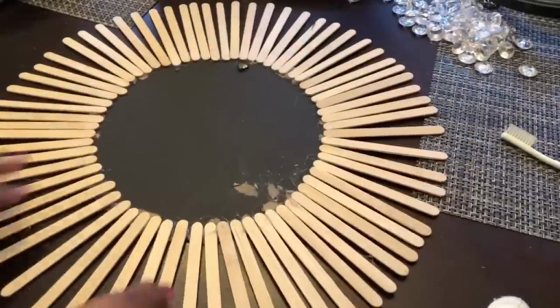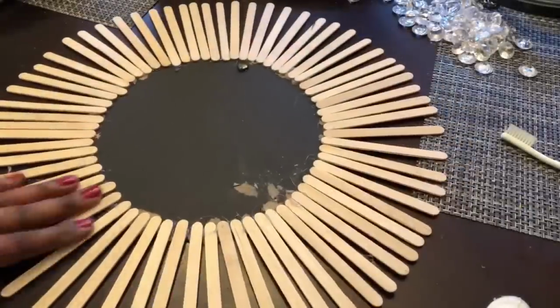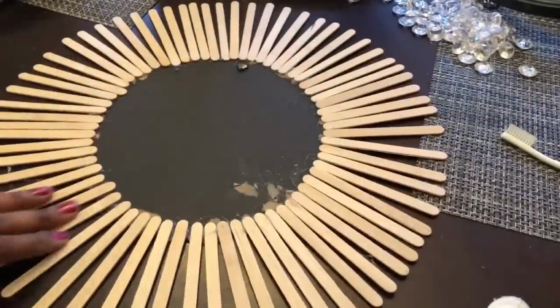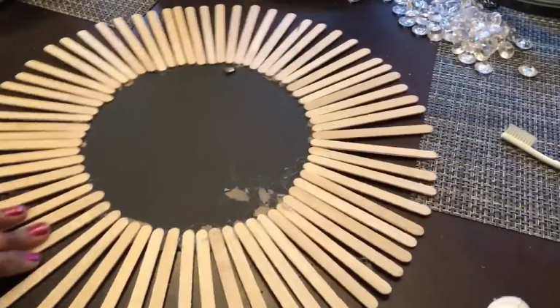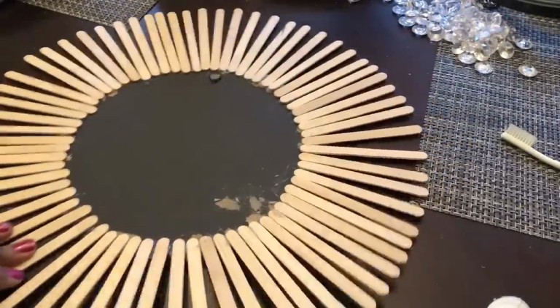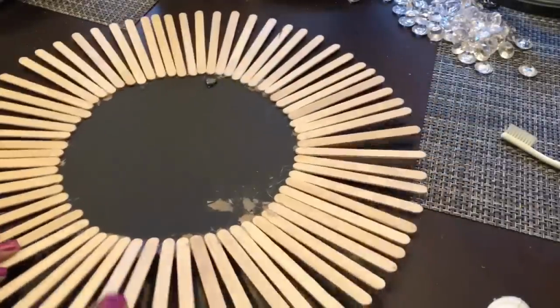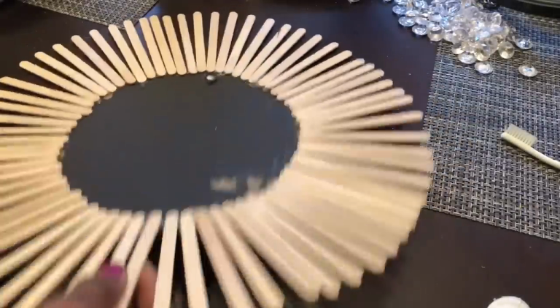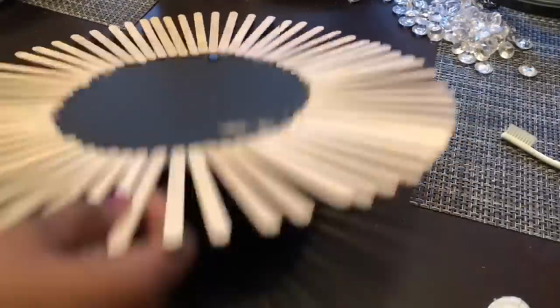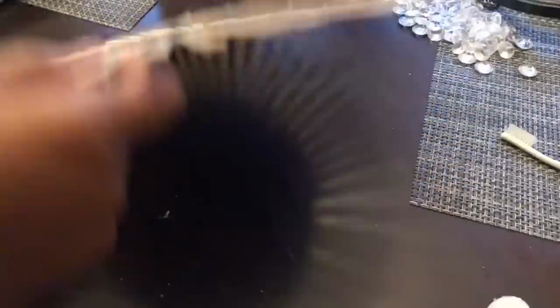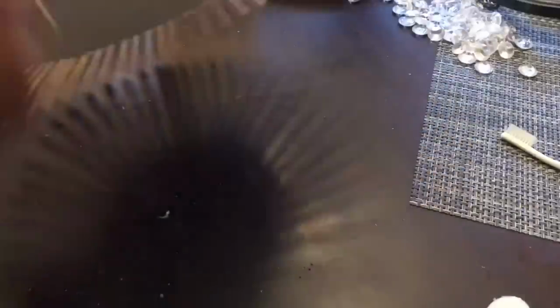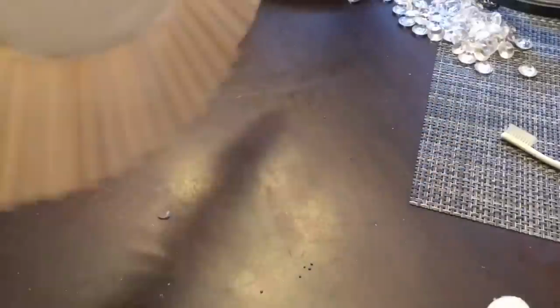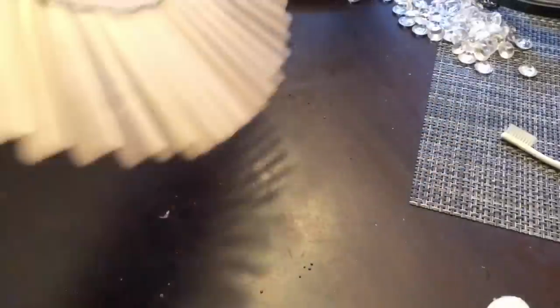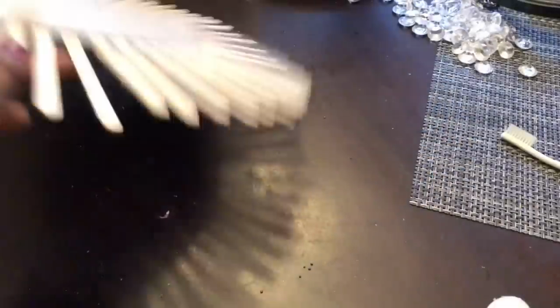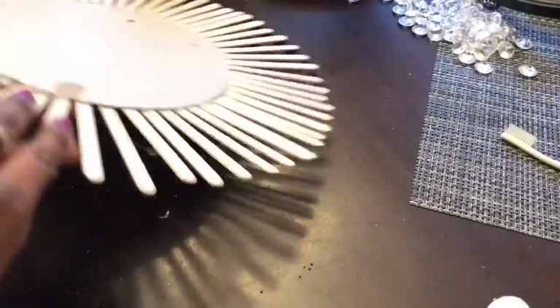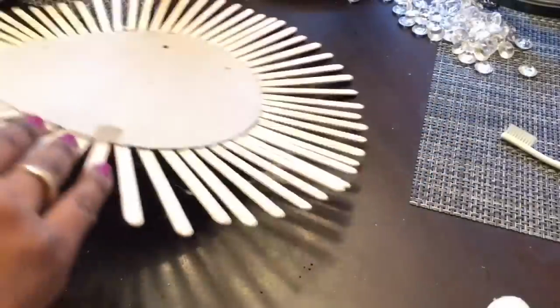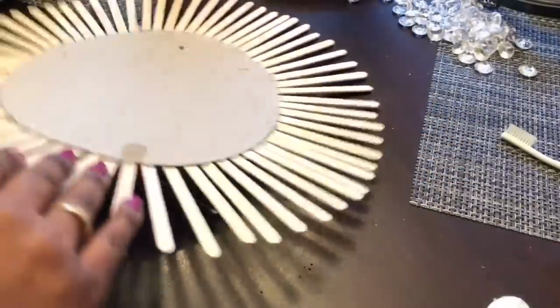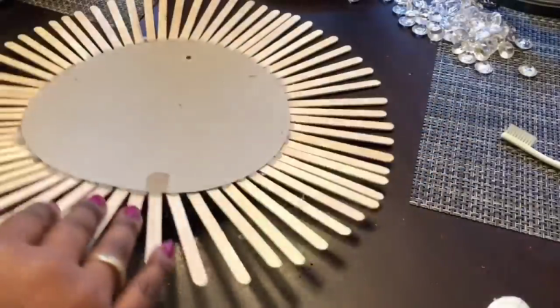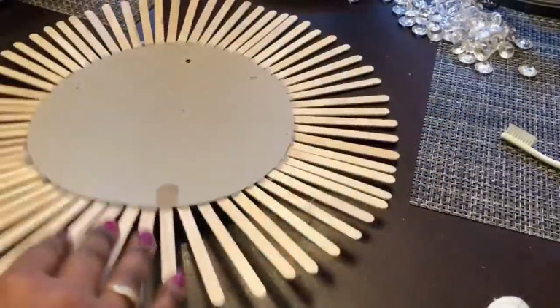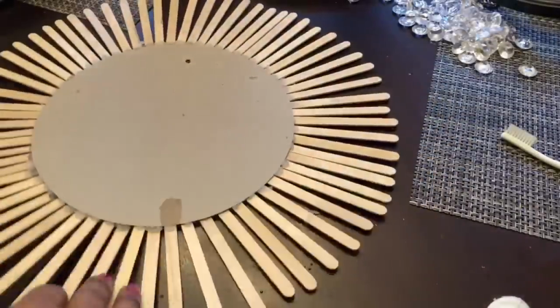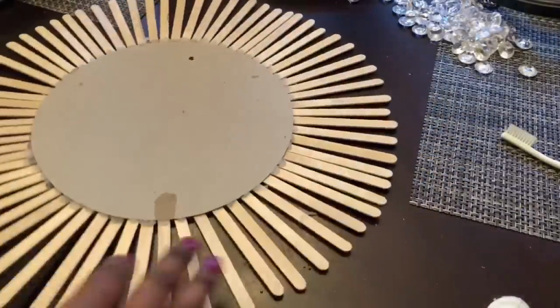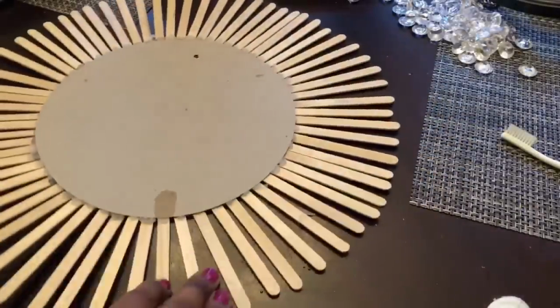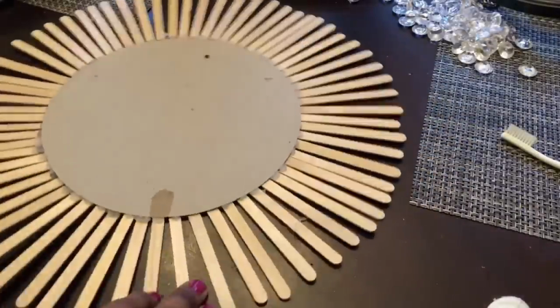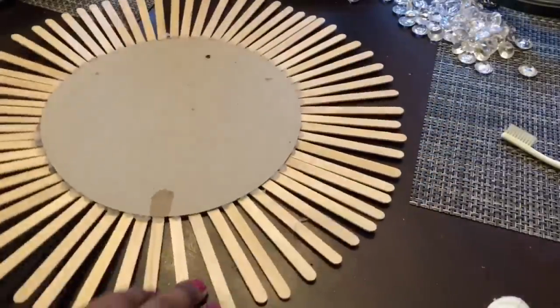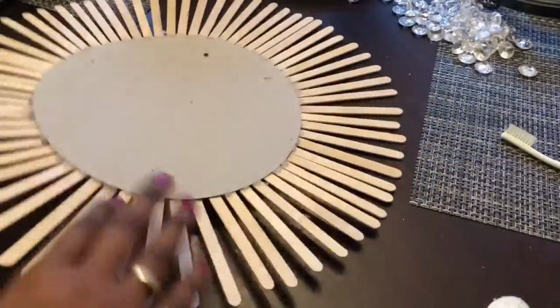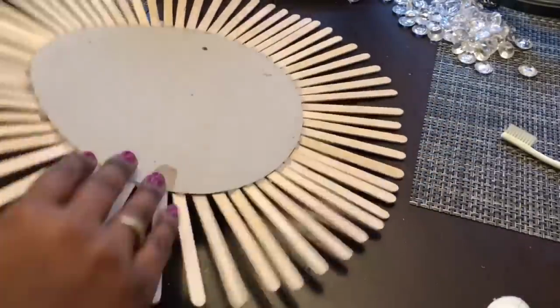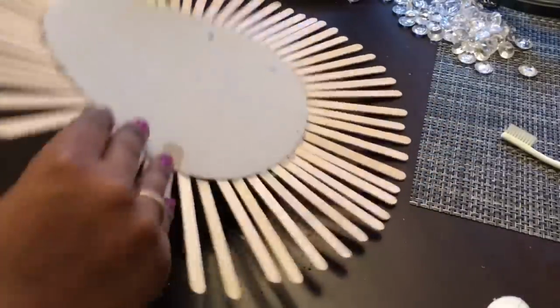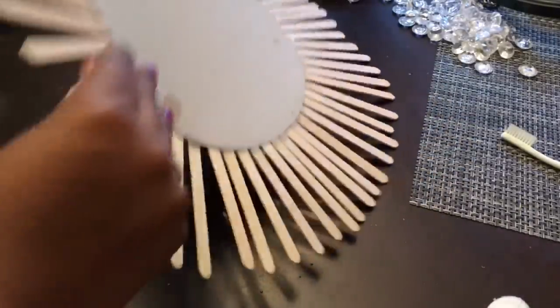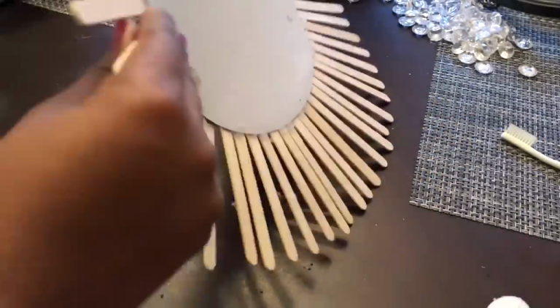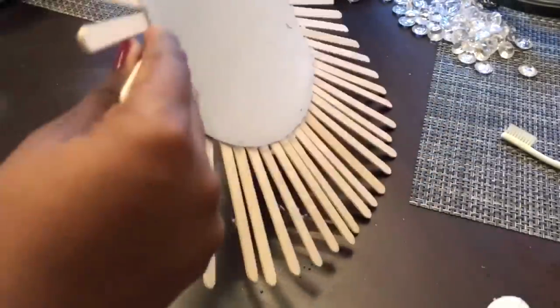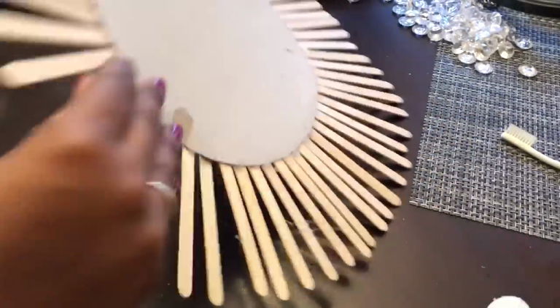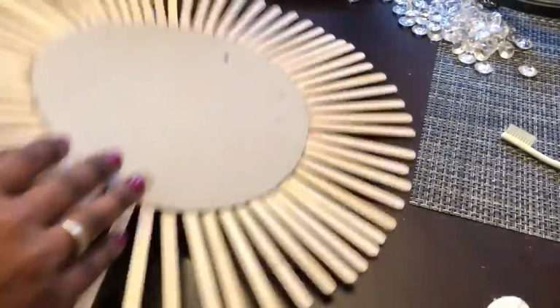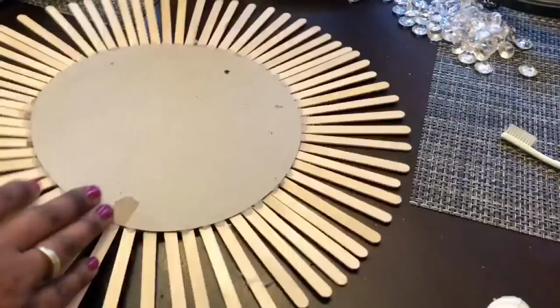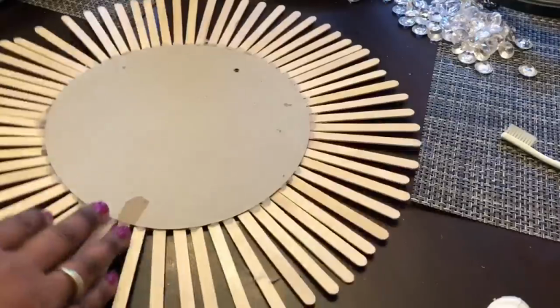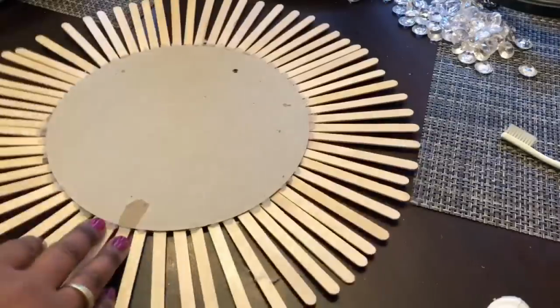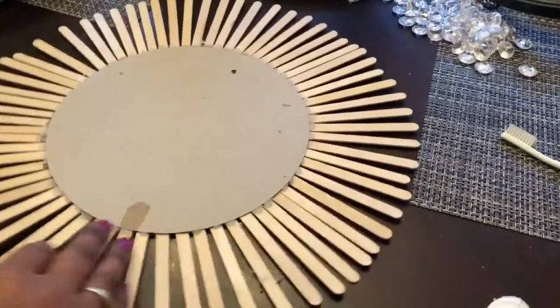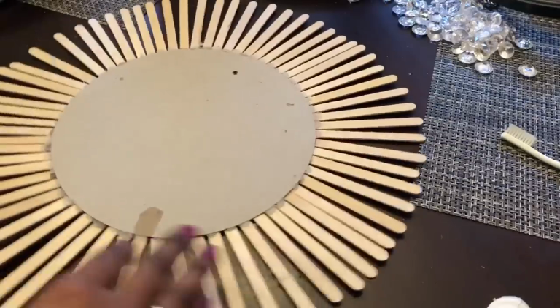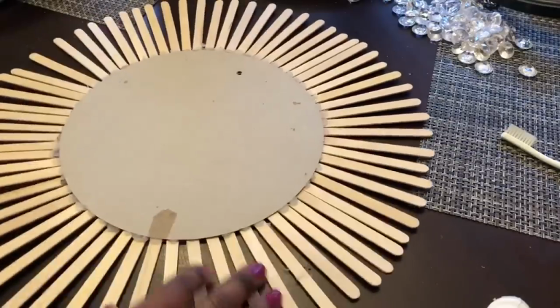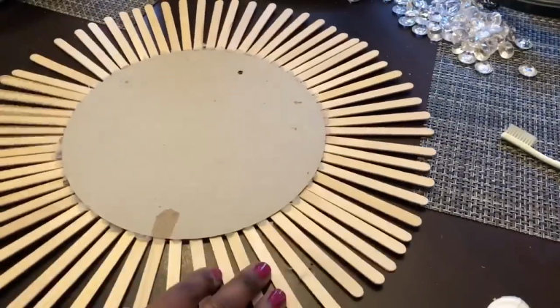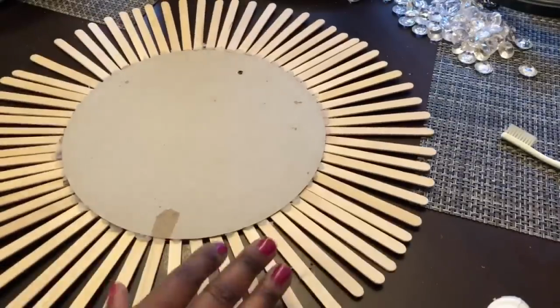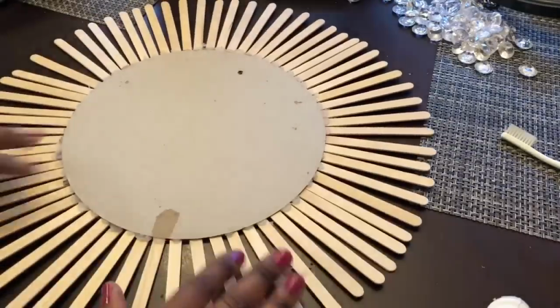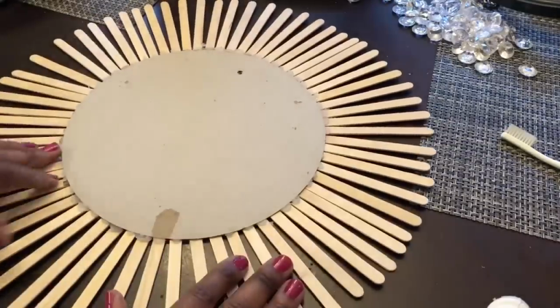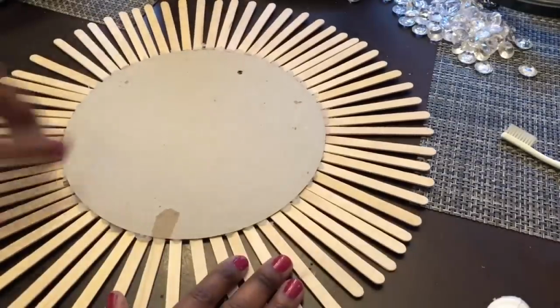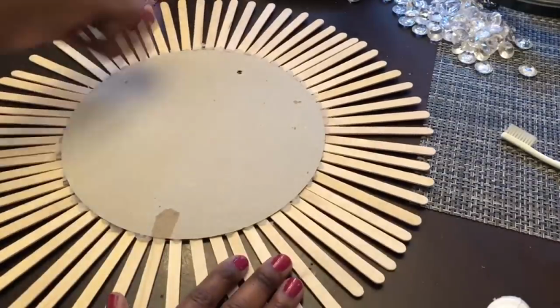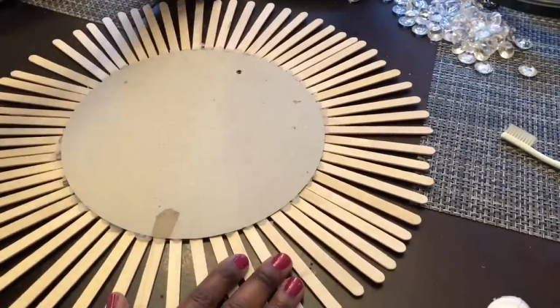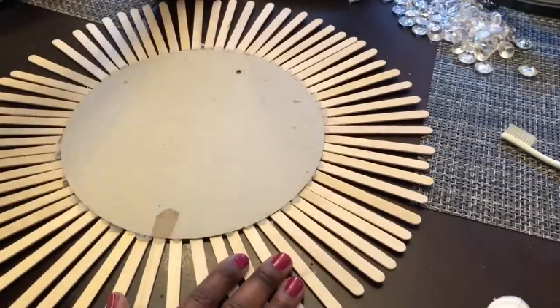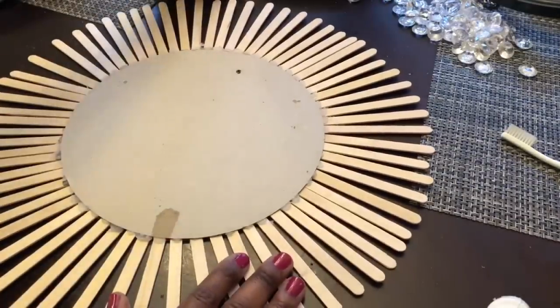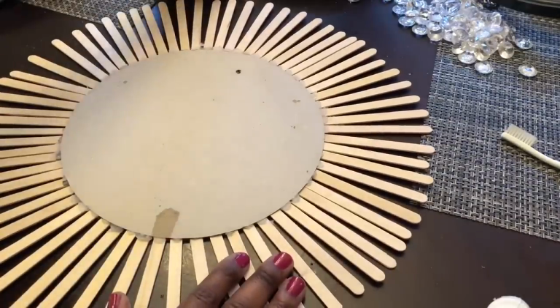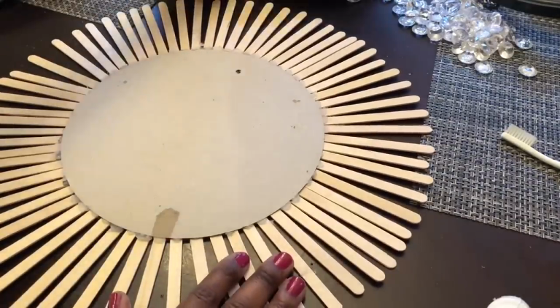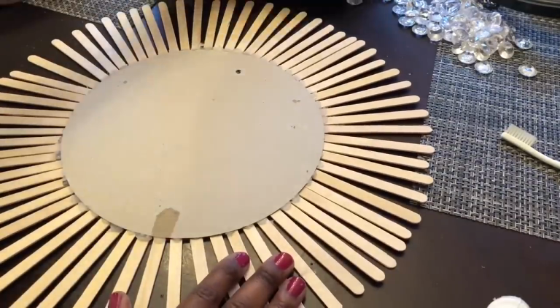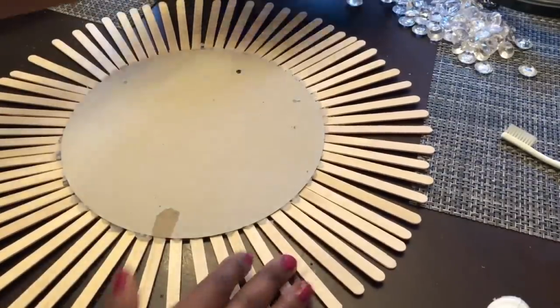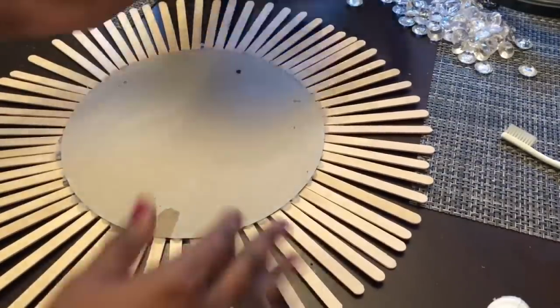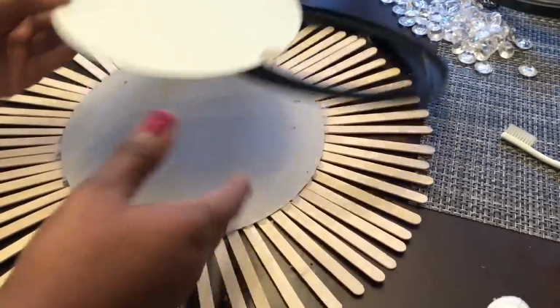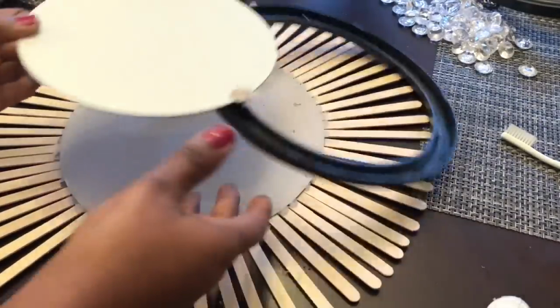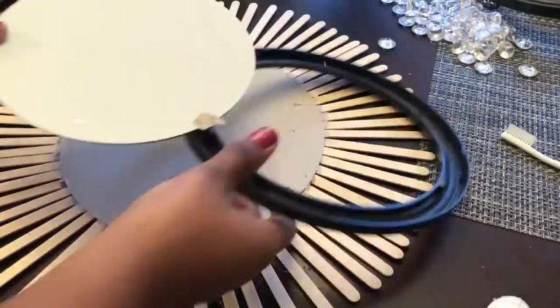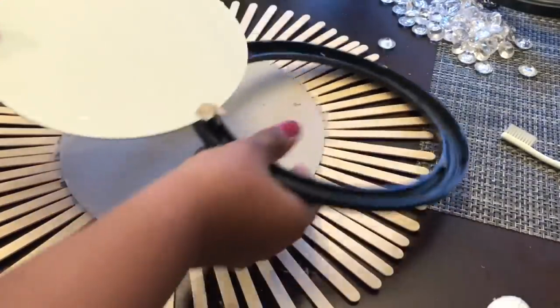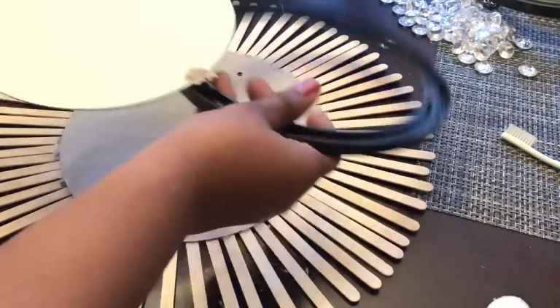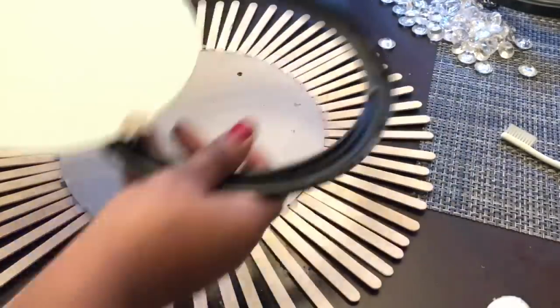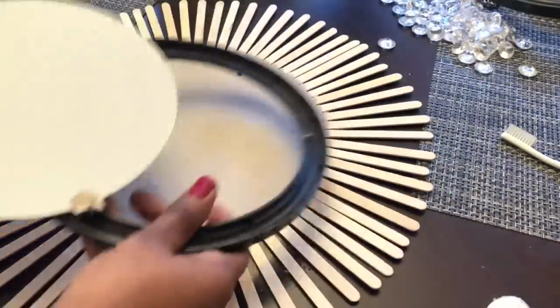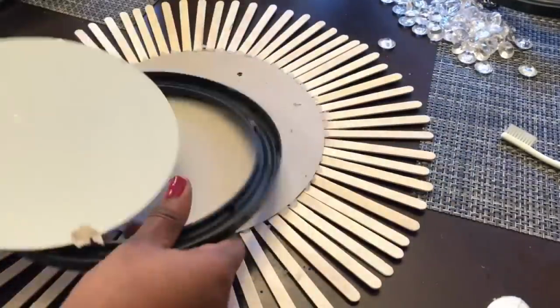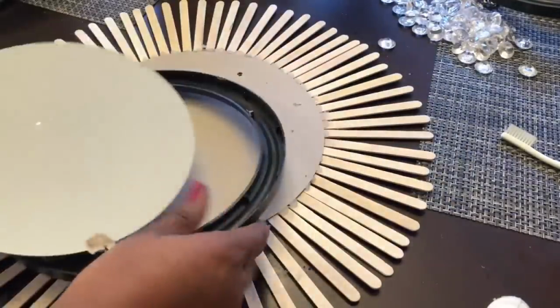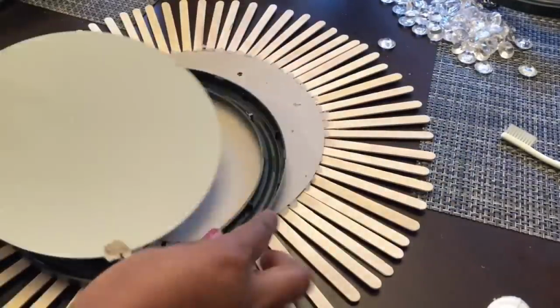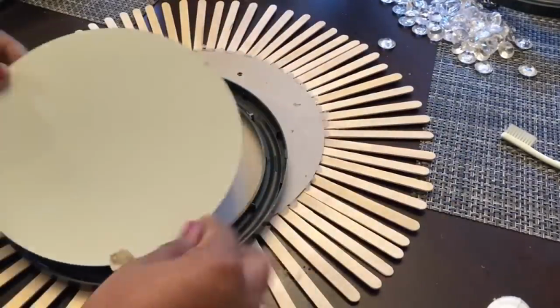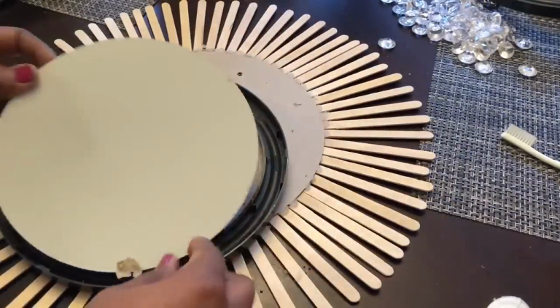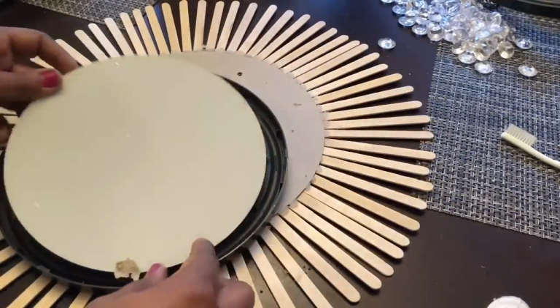Next I flipped over my cardboard and used my hot glue gun to reattach the cardboard back to the mirrored frame.